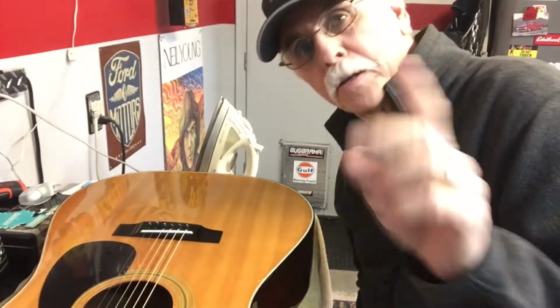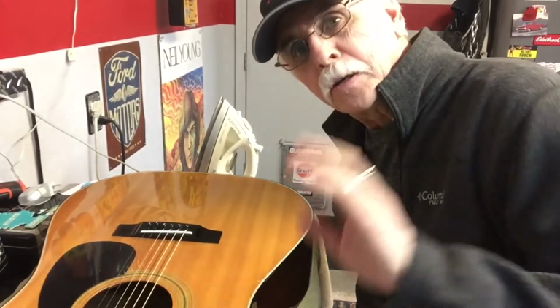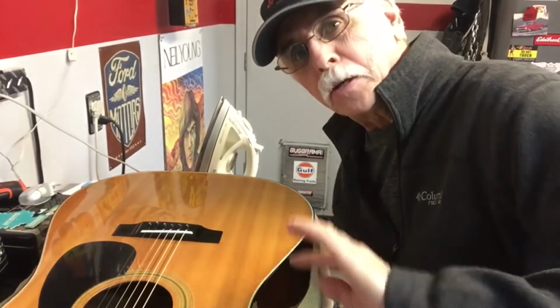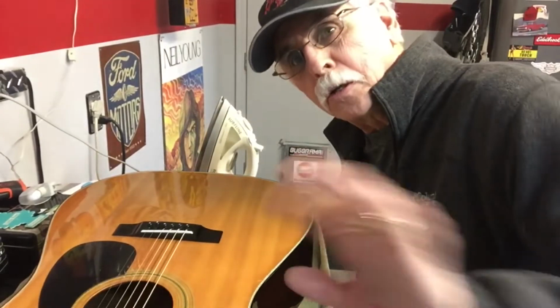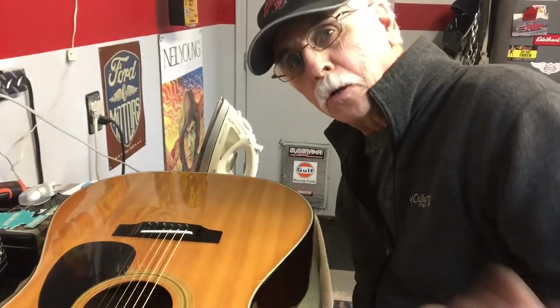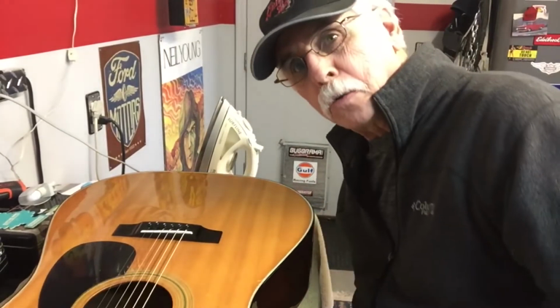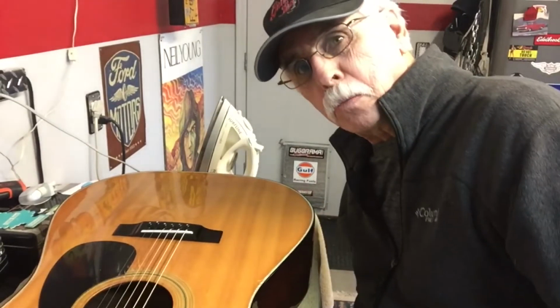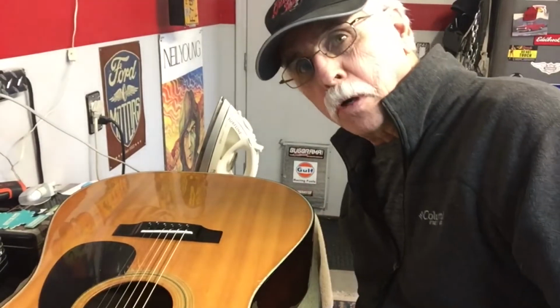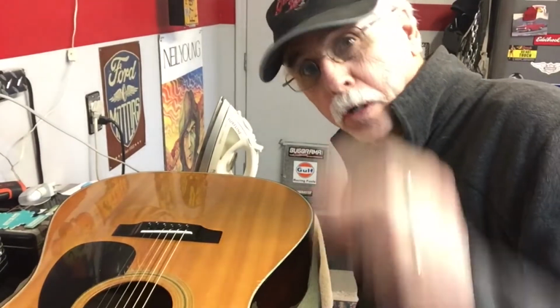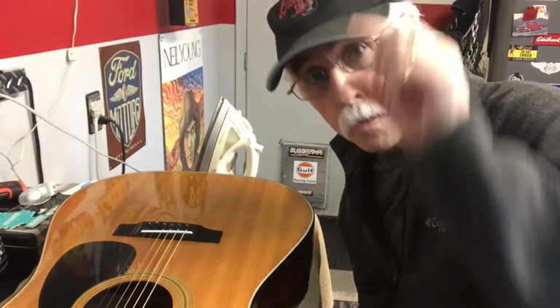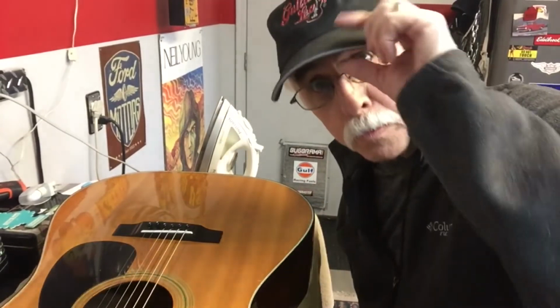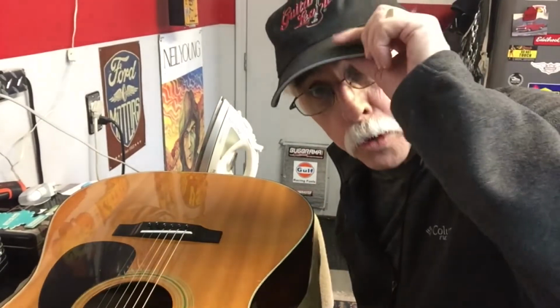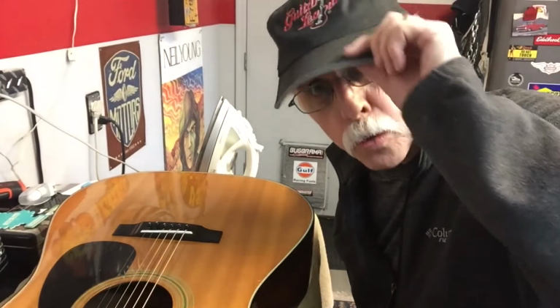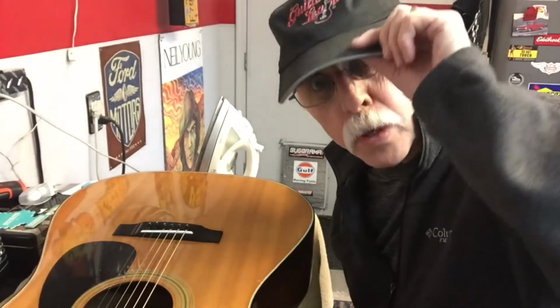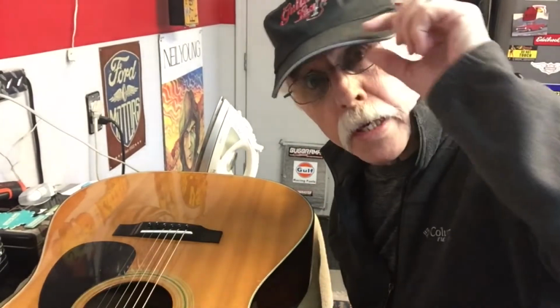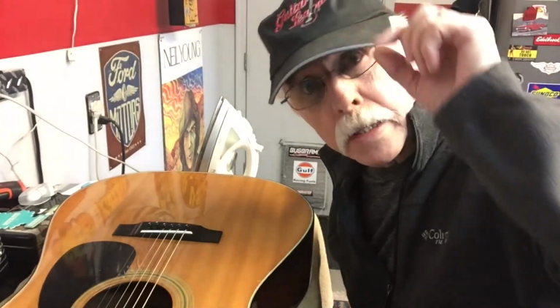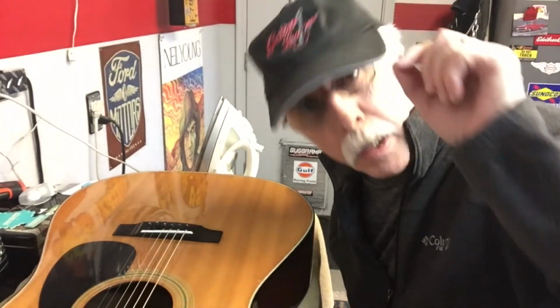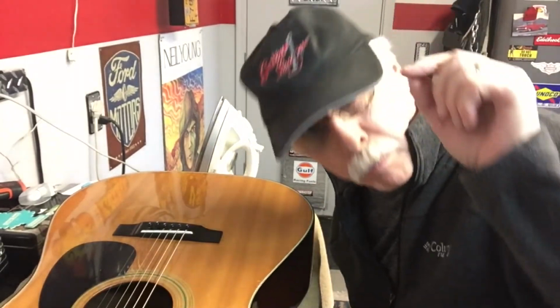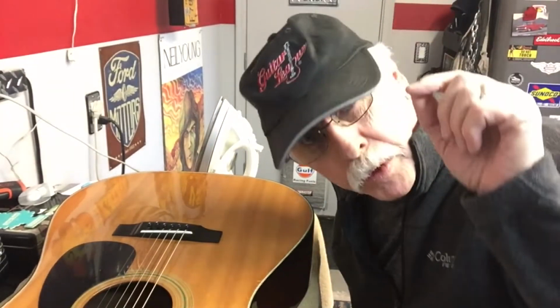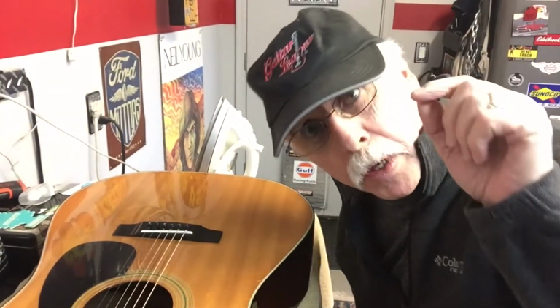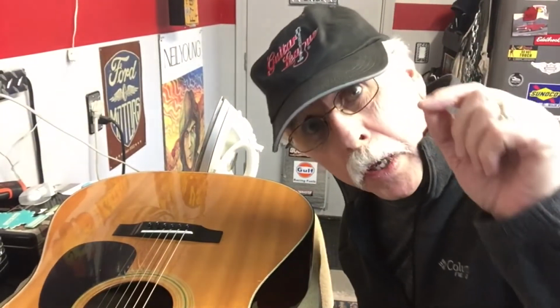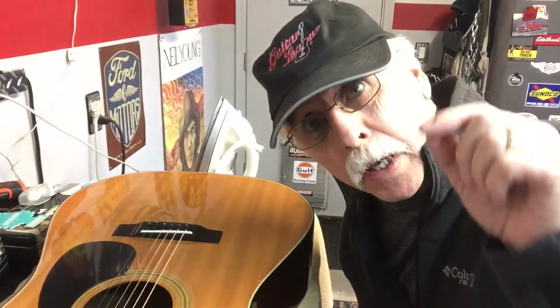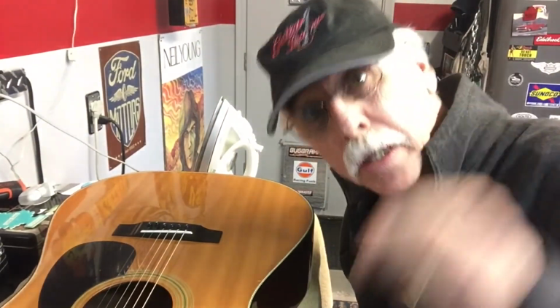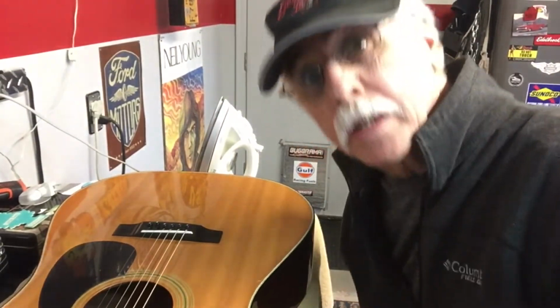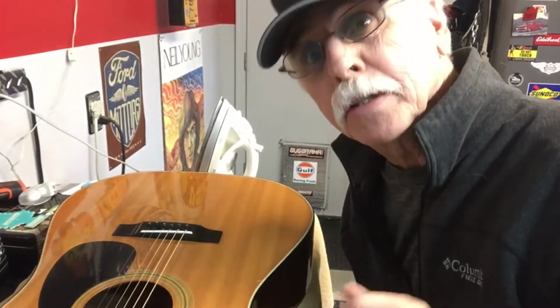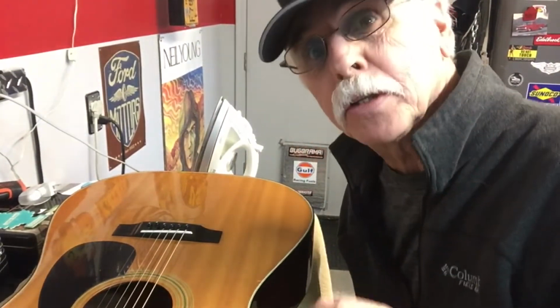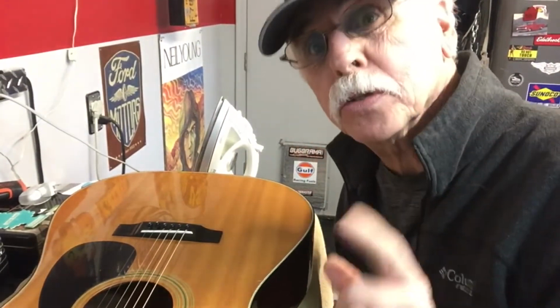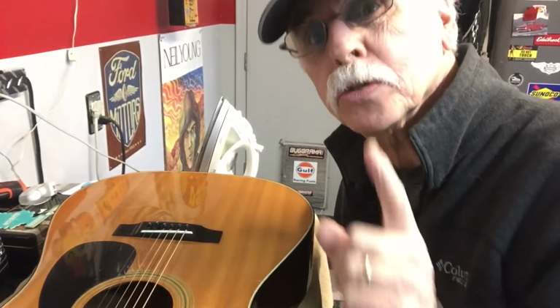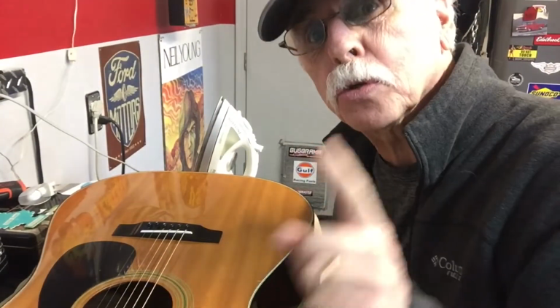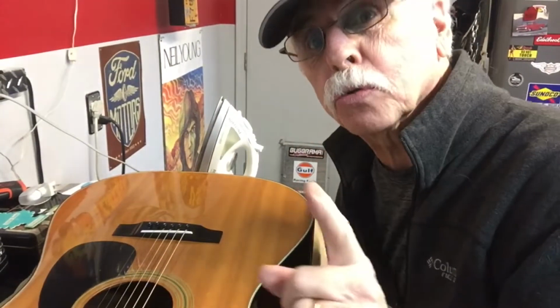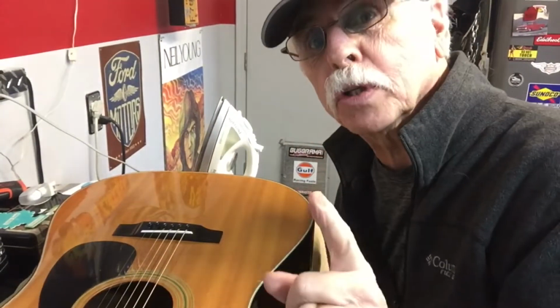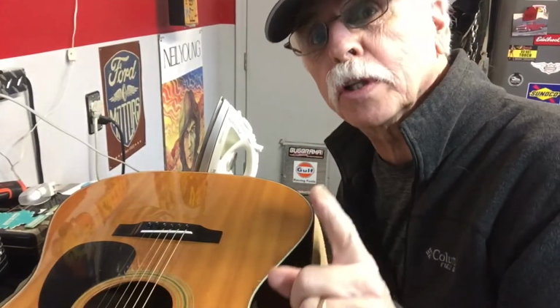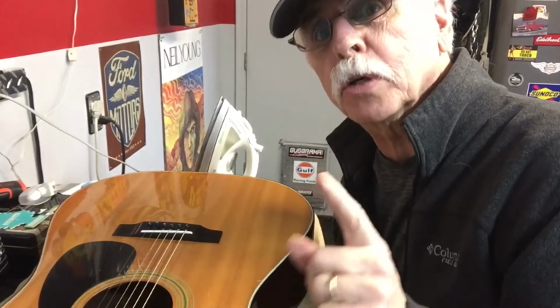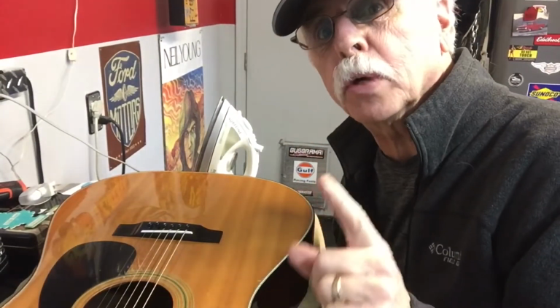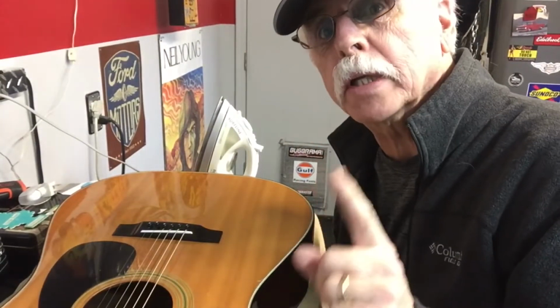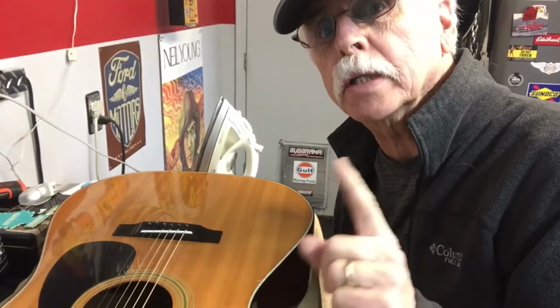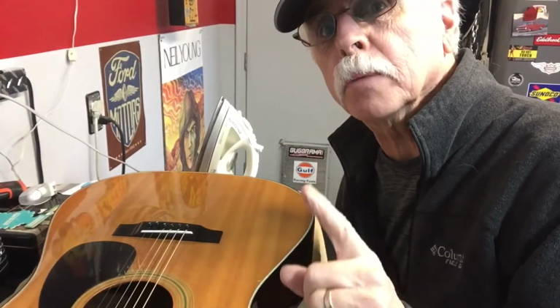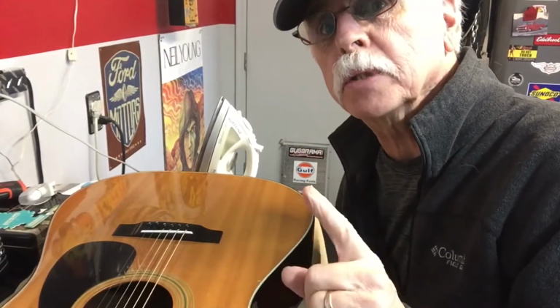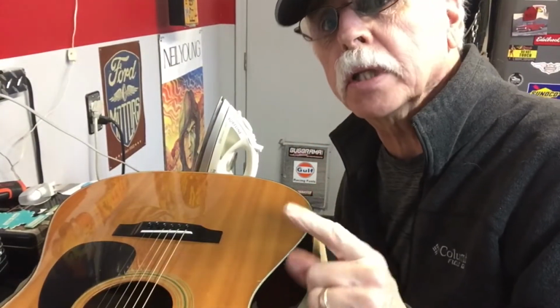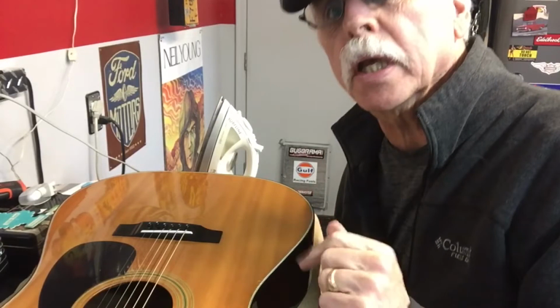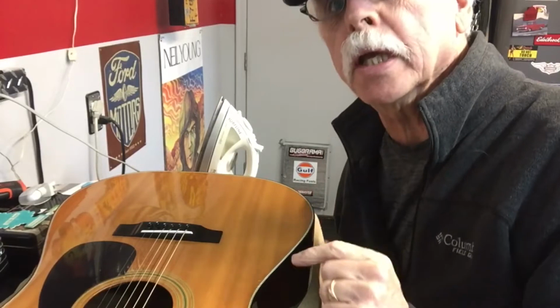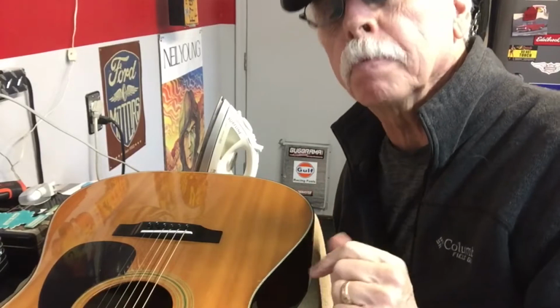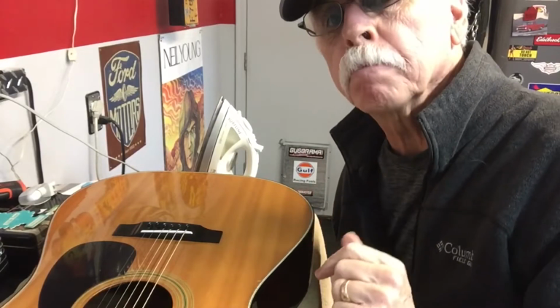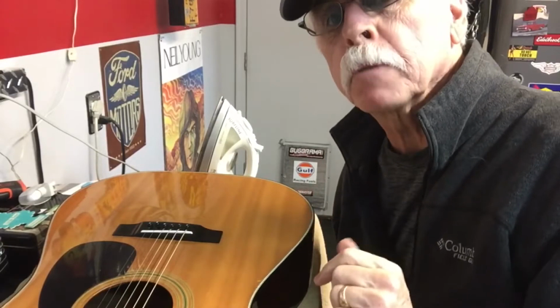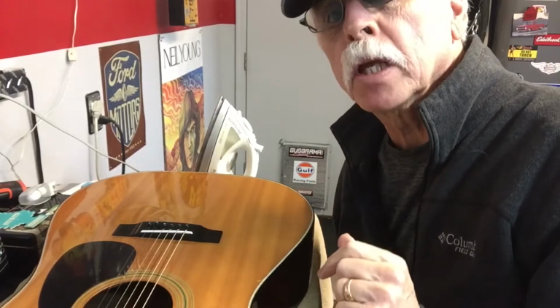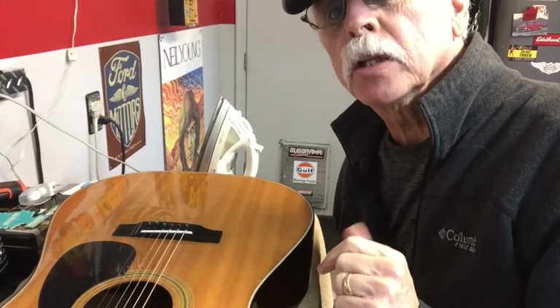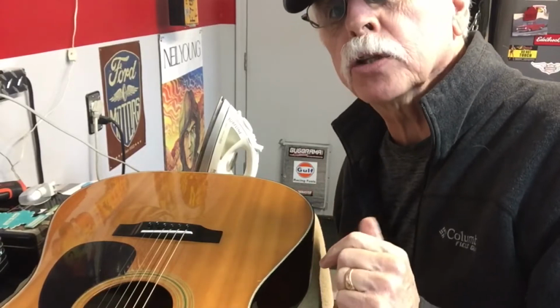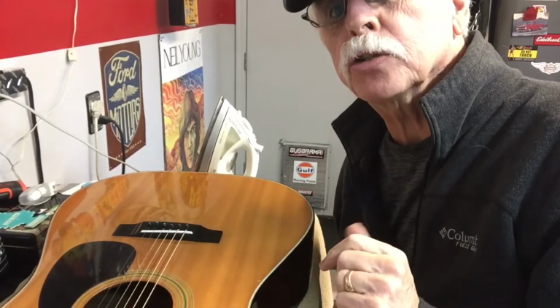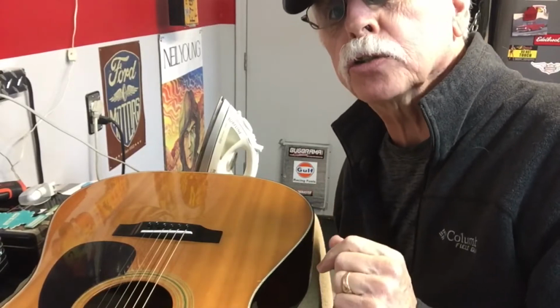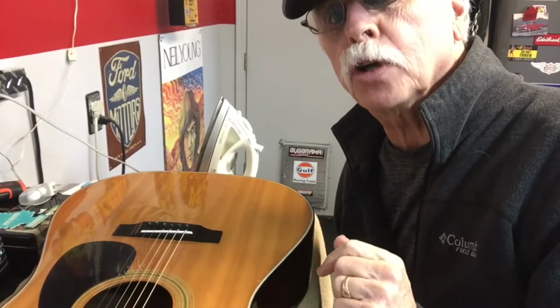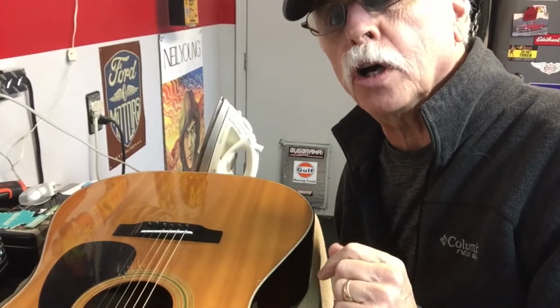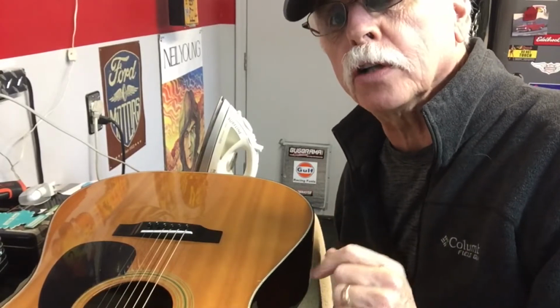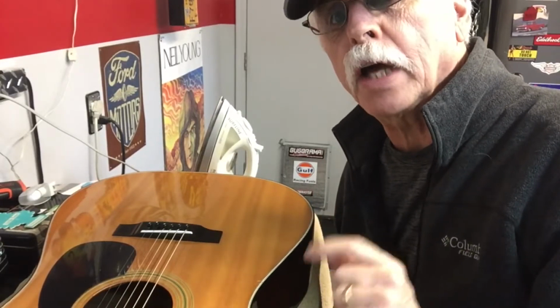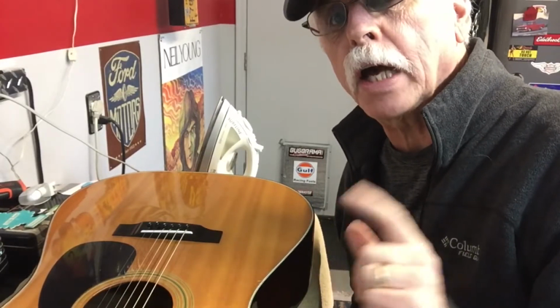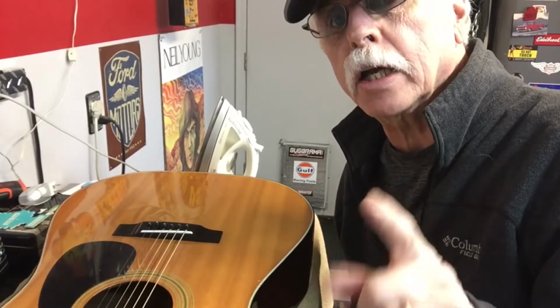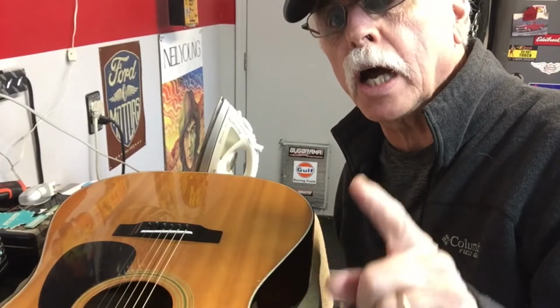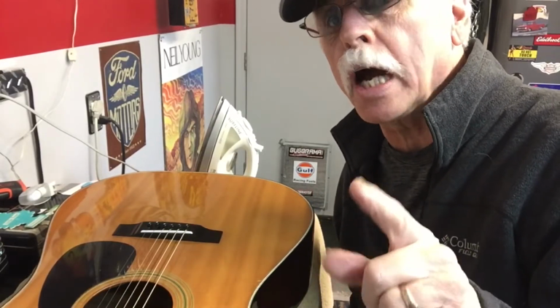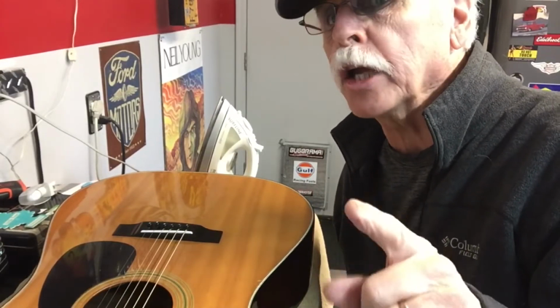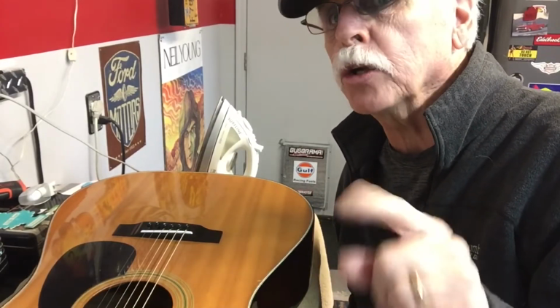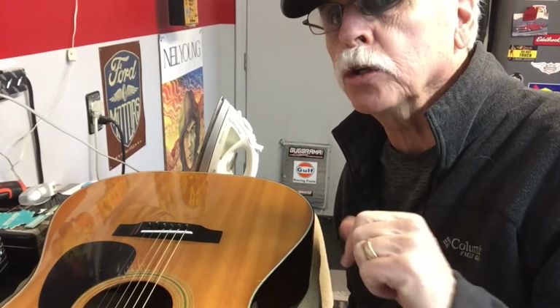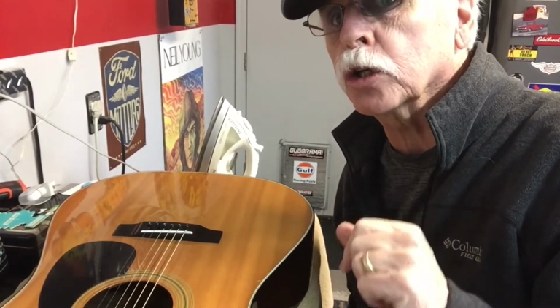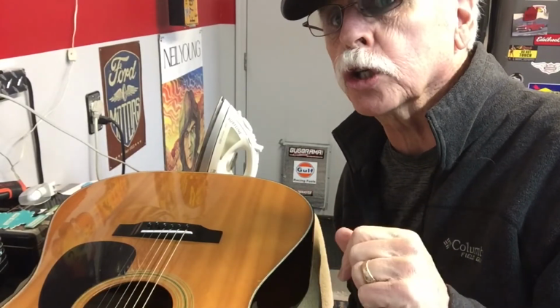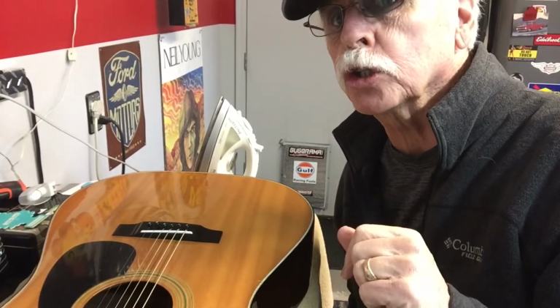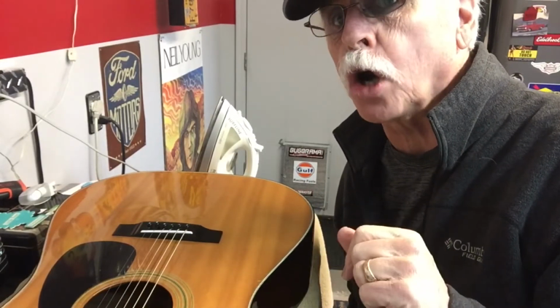Hello and welcome to Quick Tips. This is a really quick tip today, called how to iron your guitar.